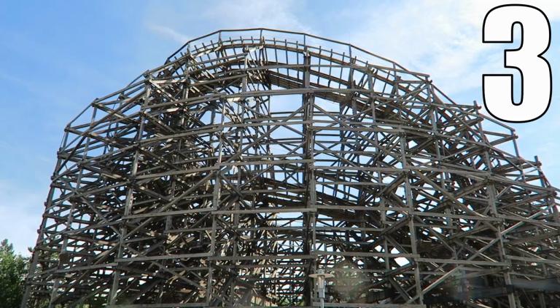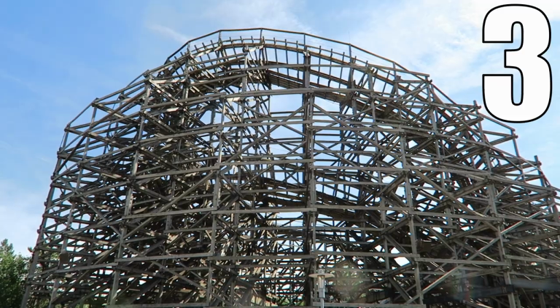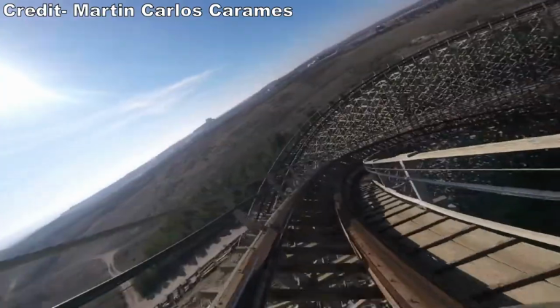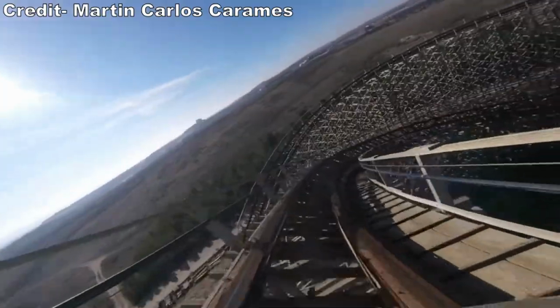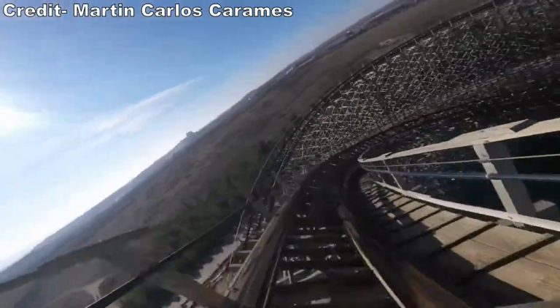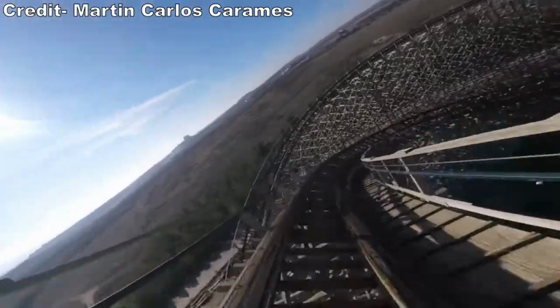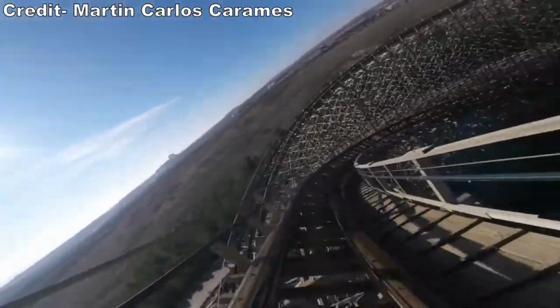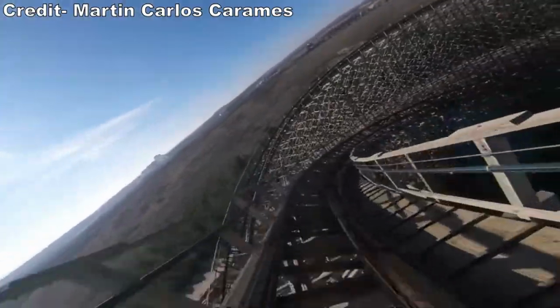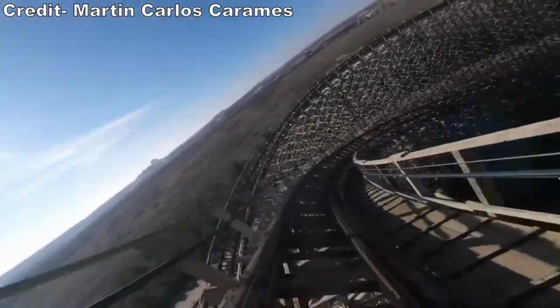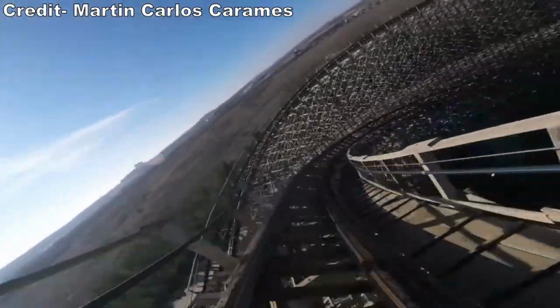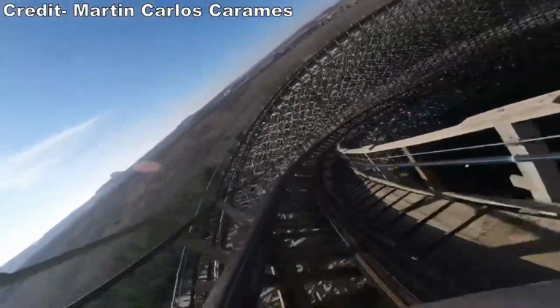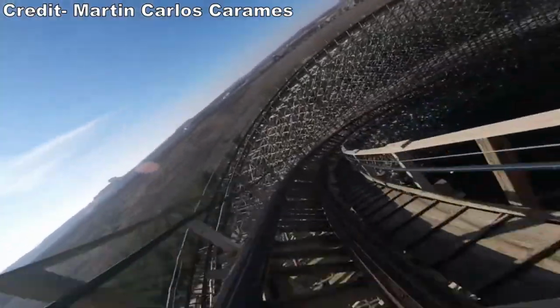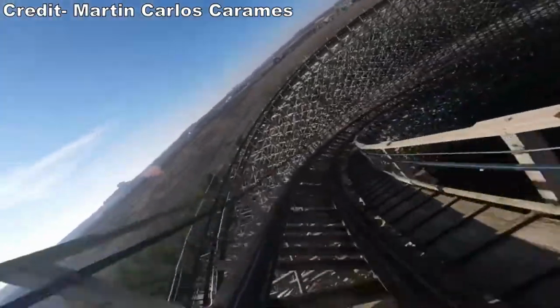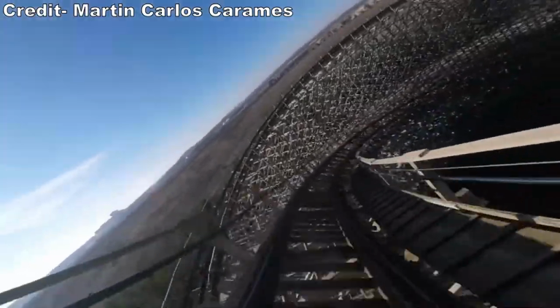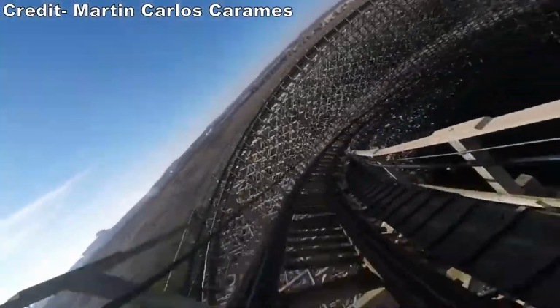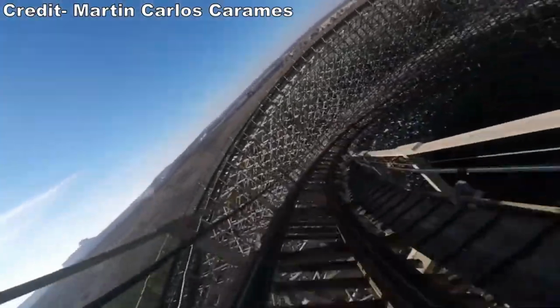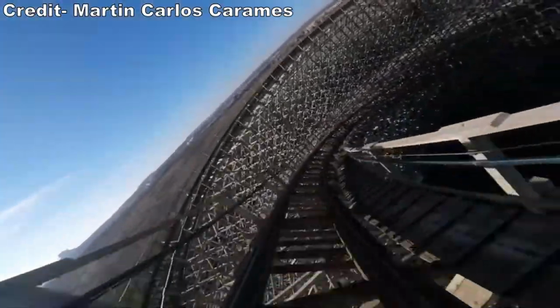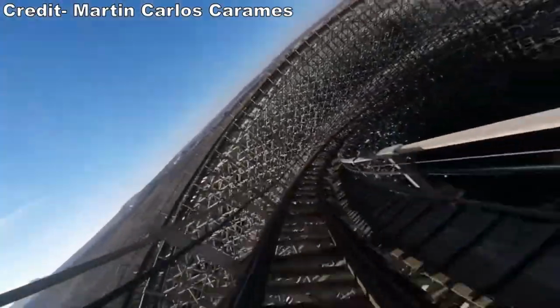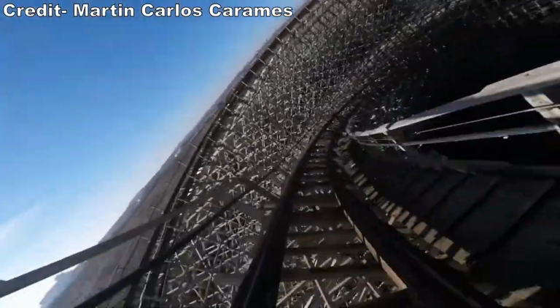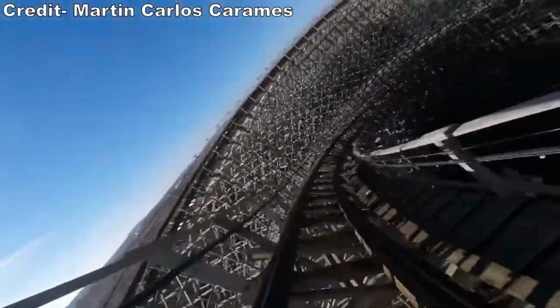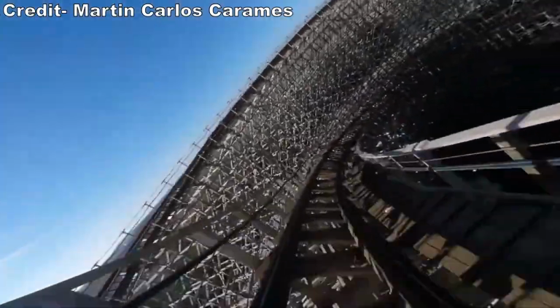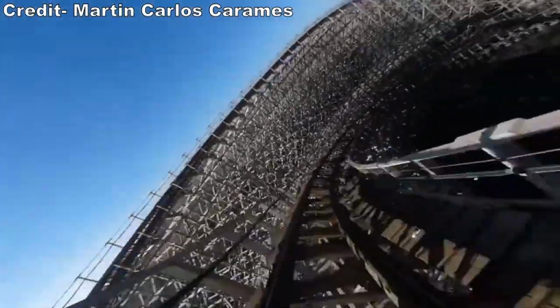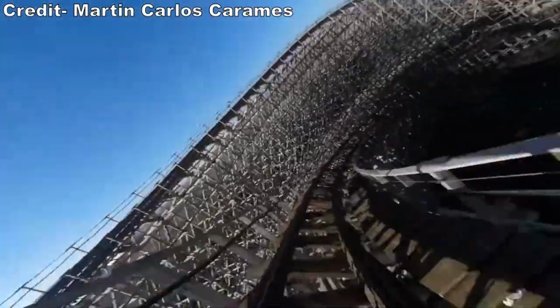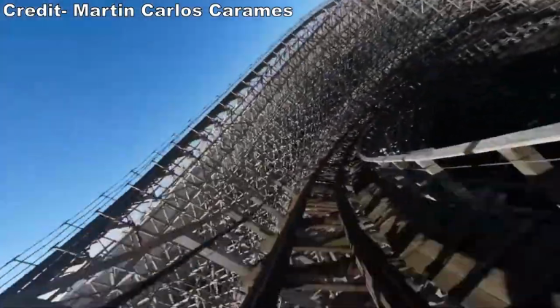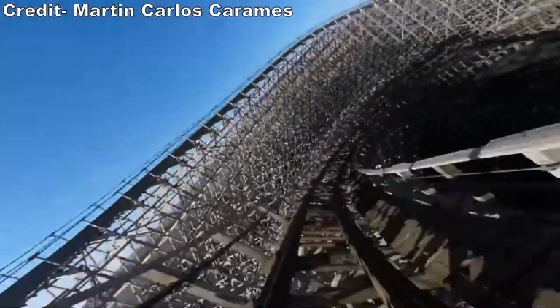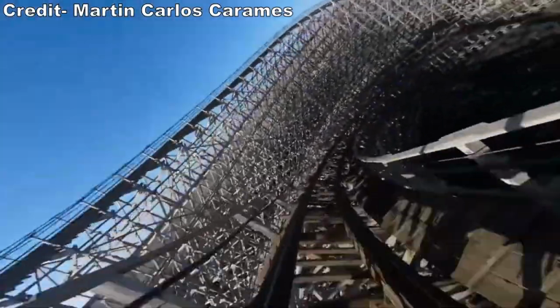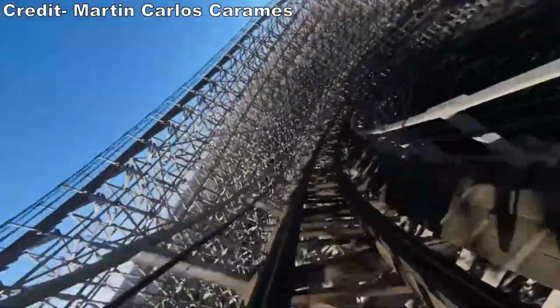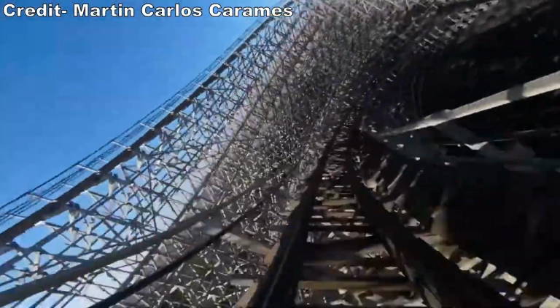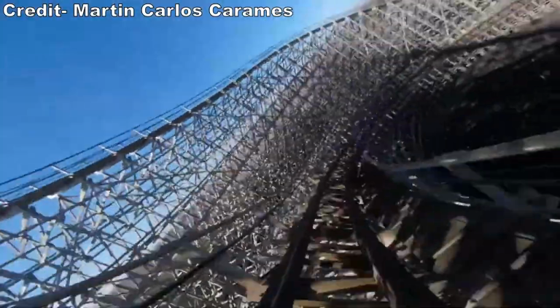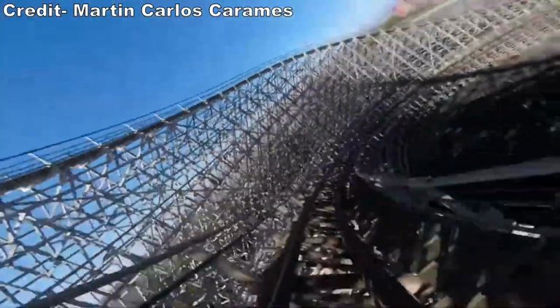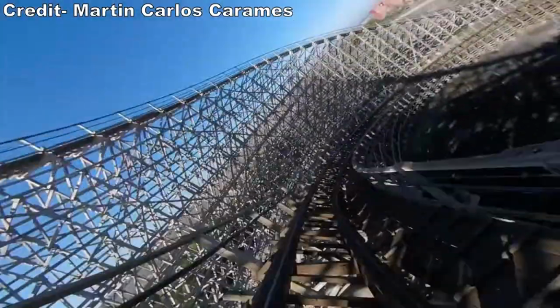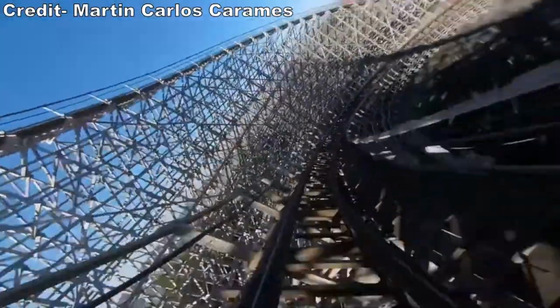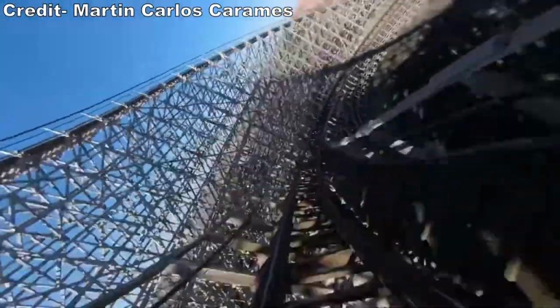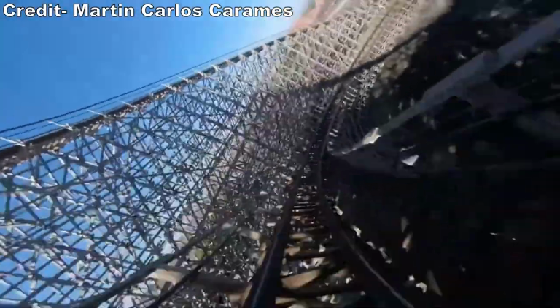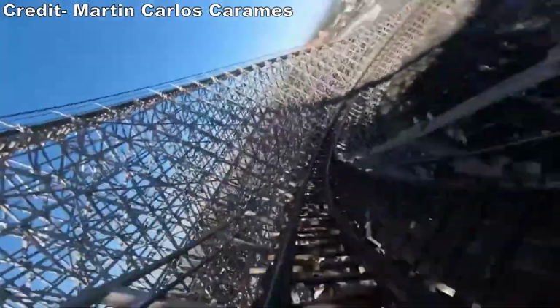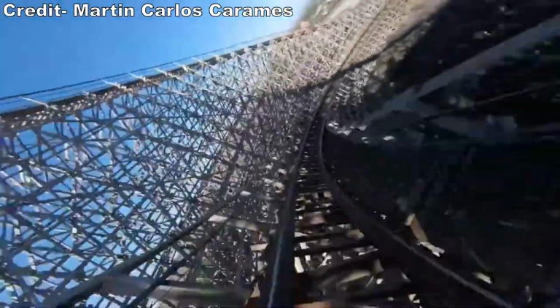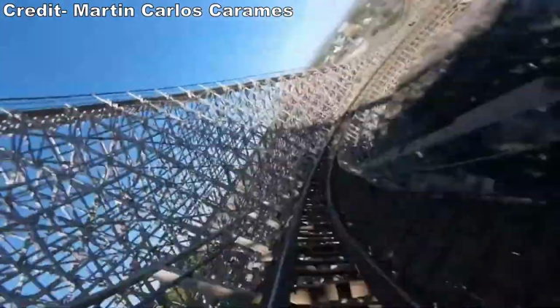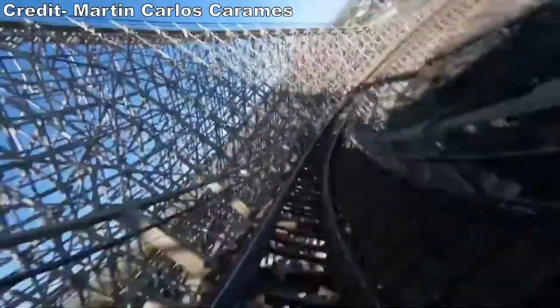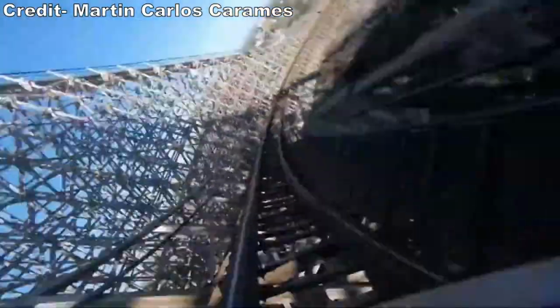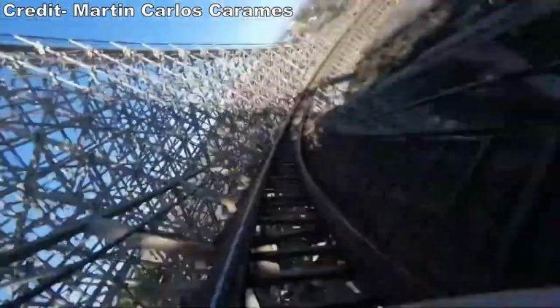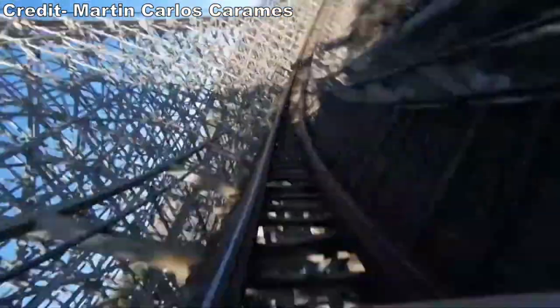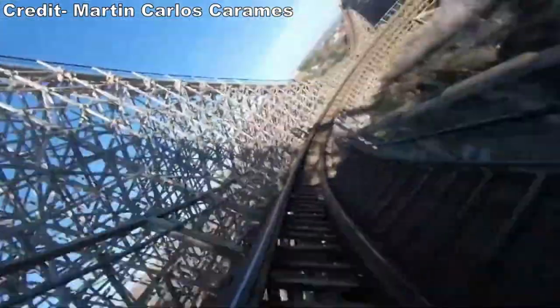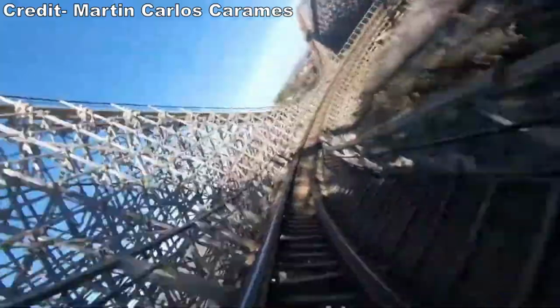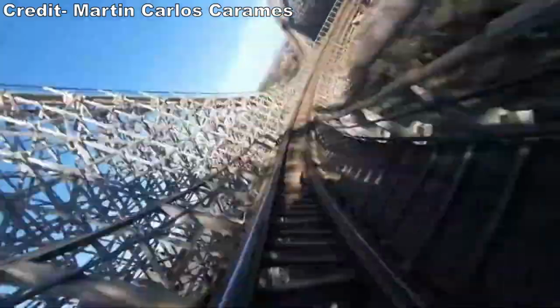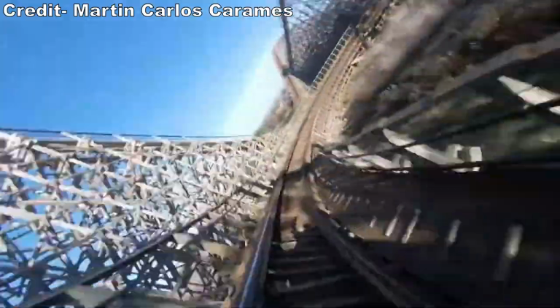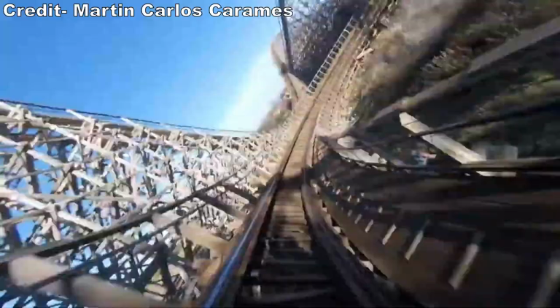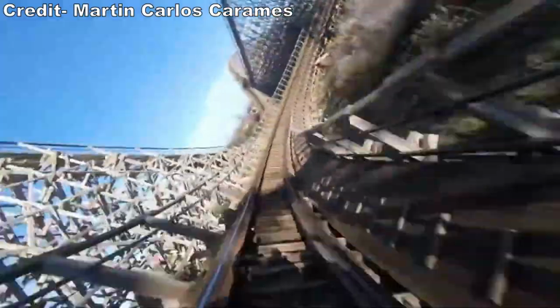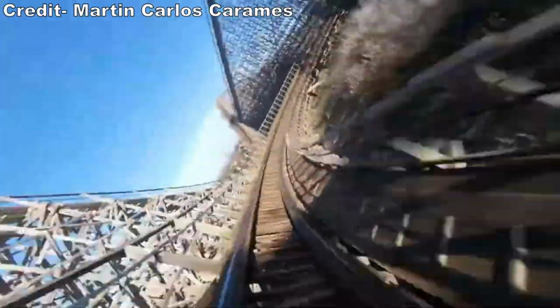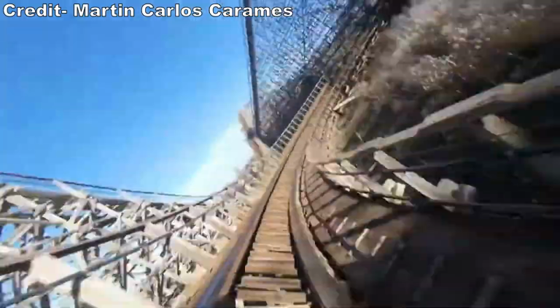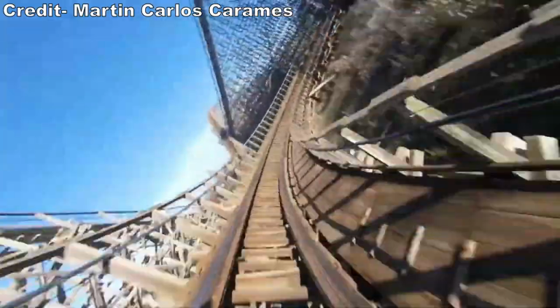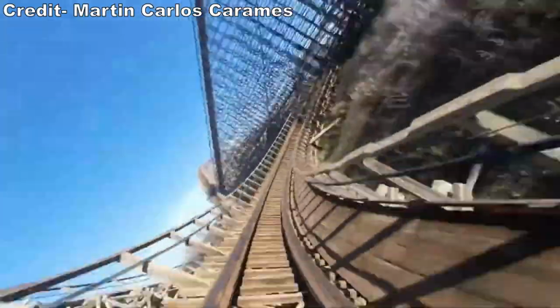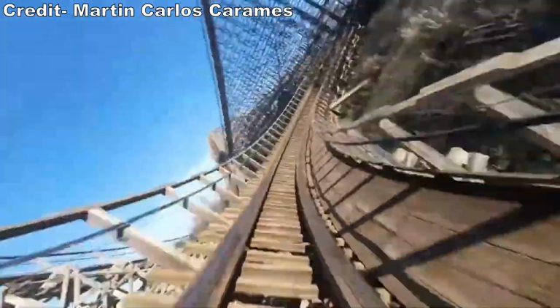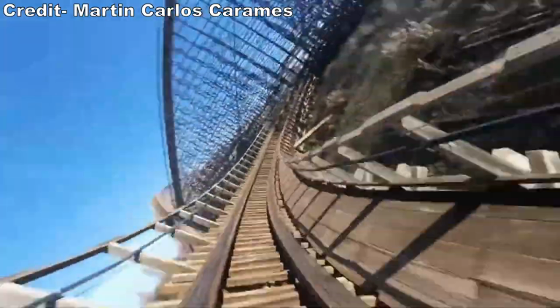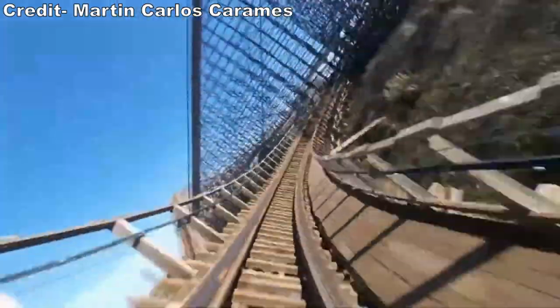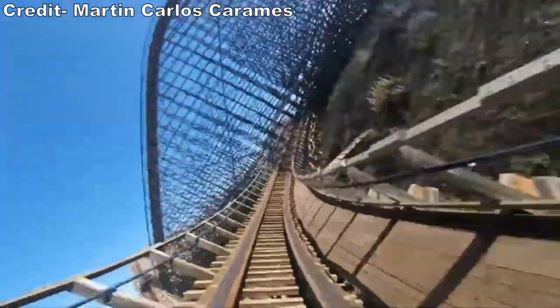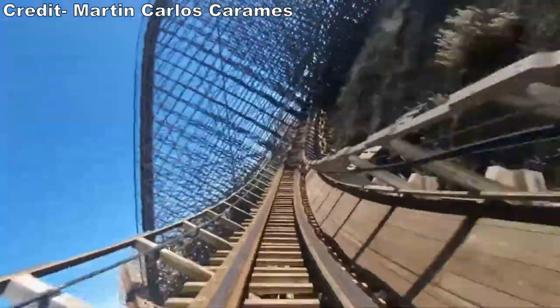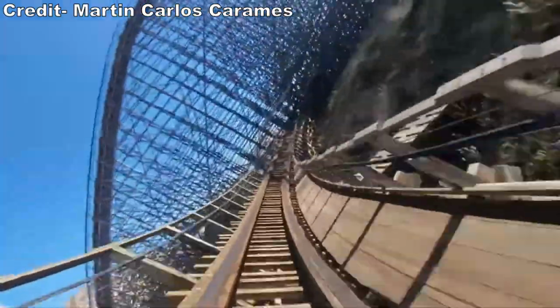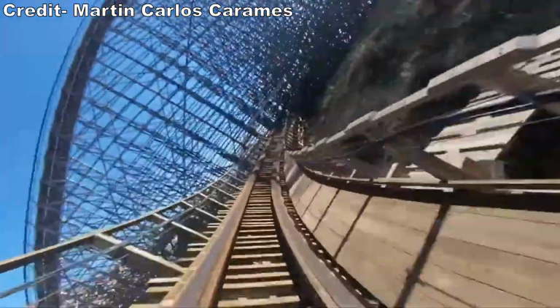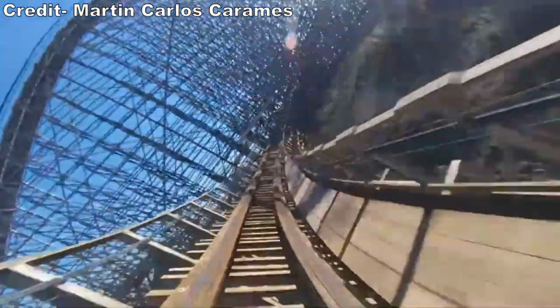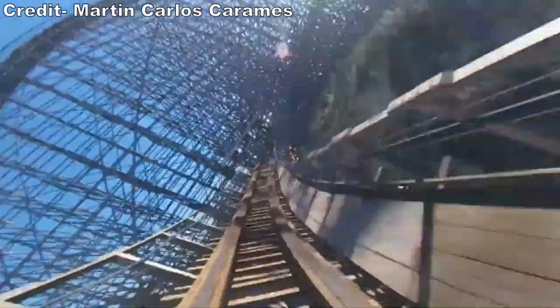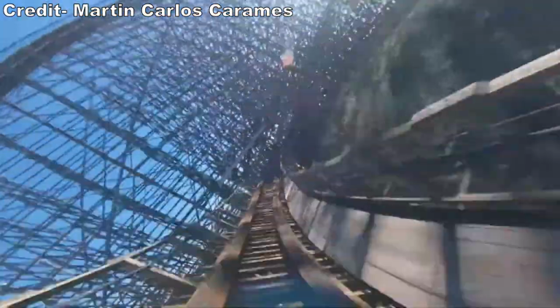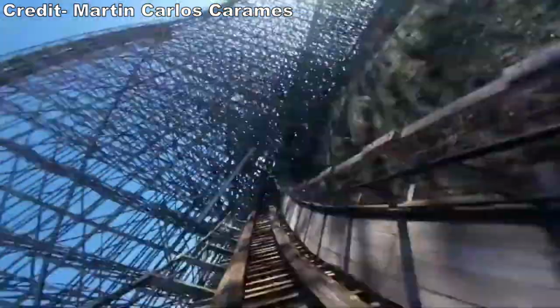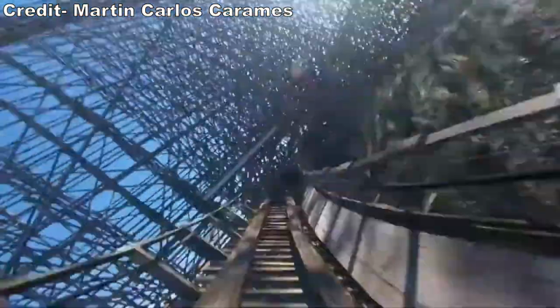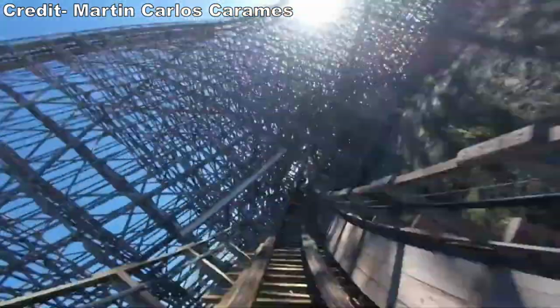If you want to see what a truly bad RCCA coaster looks like, travel to Spain and try Parque Warner Madrid's Coaster Express.